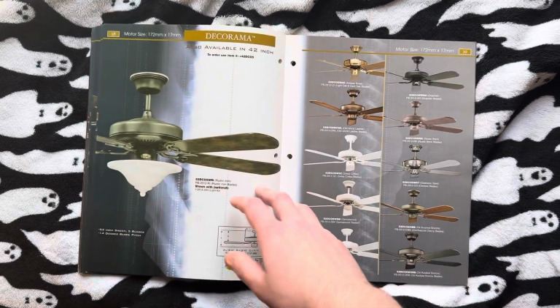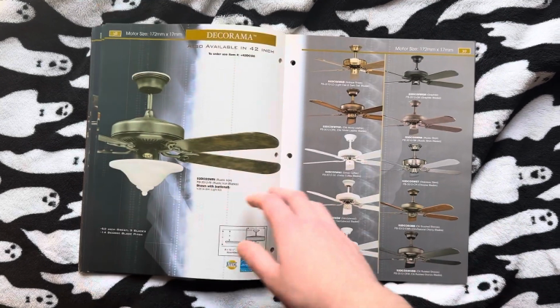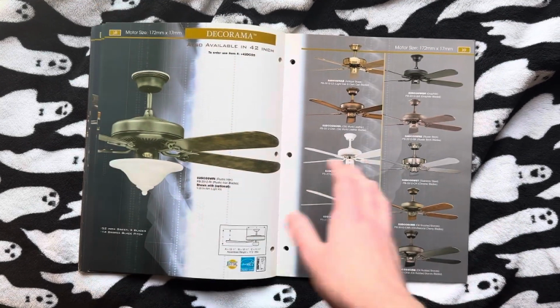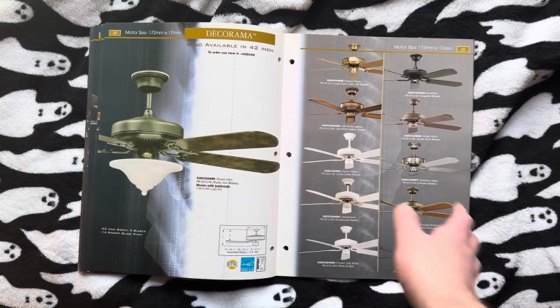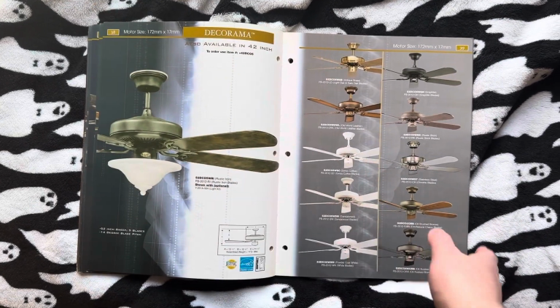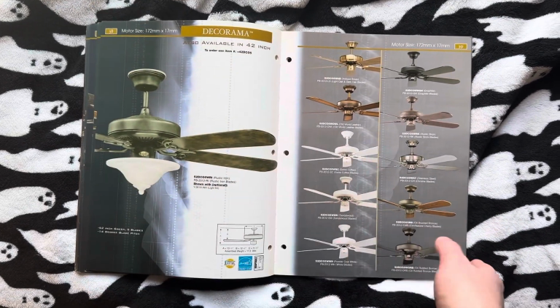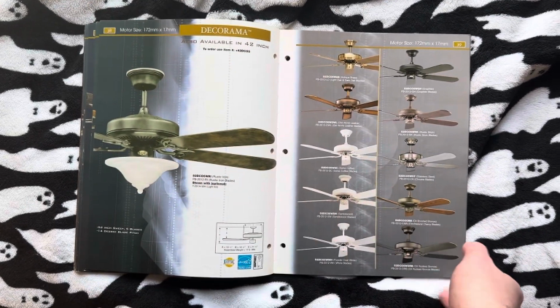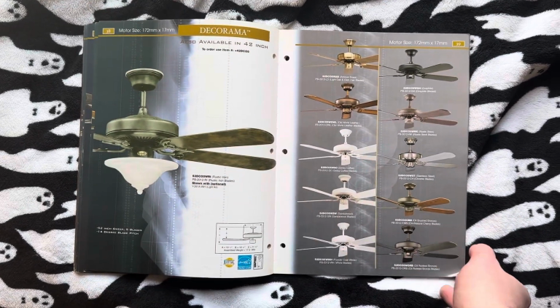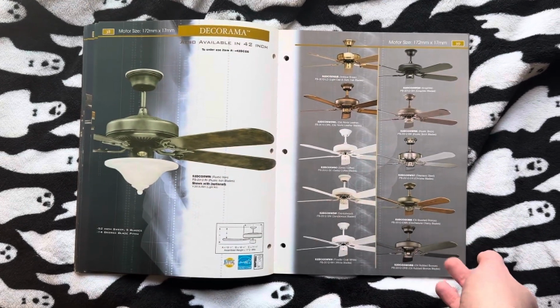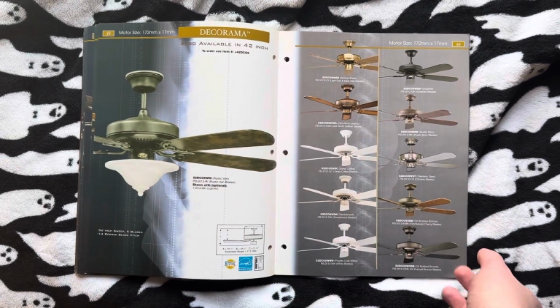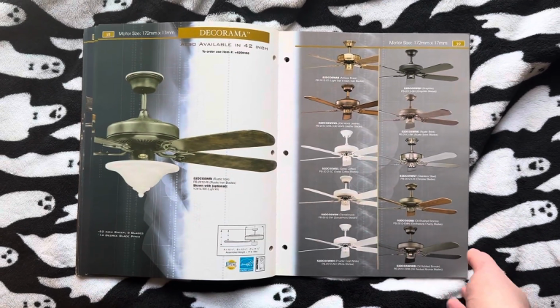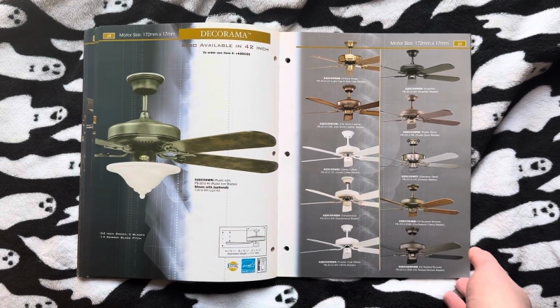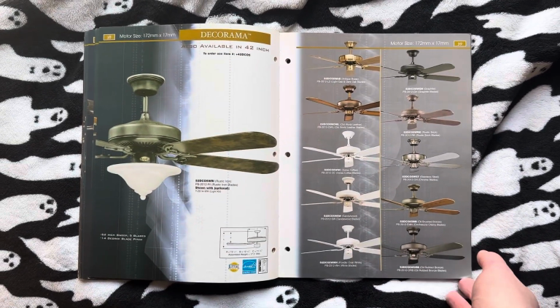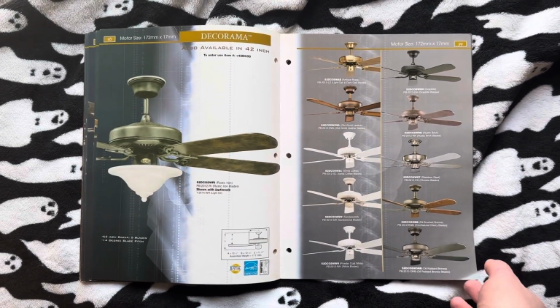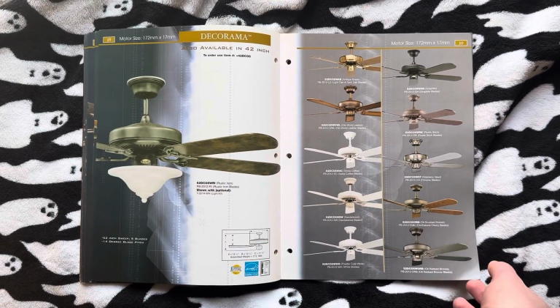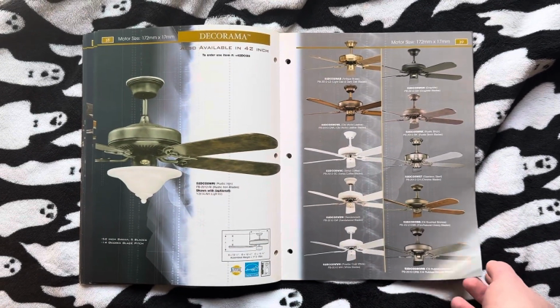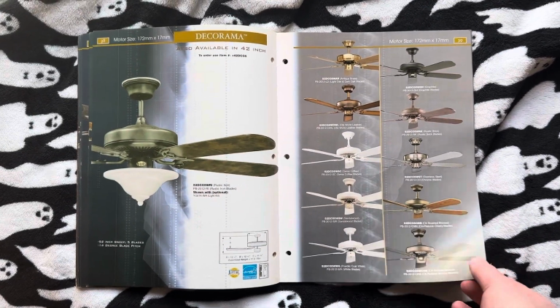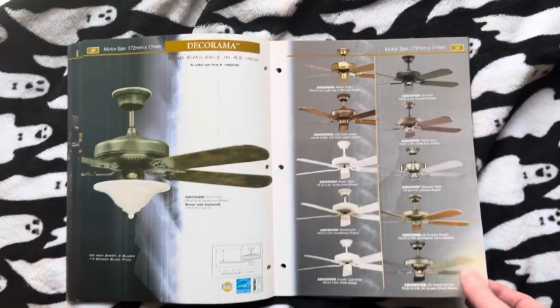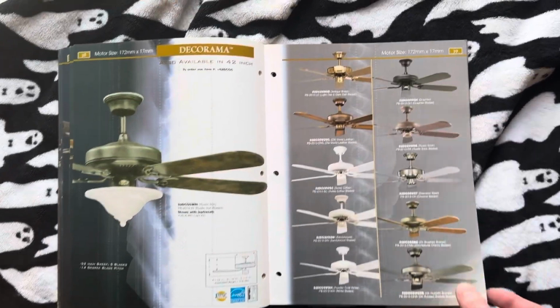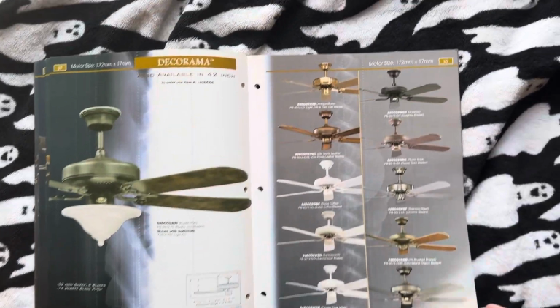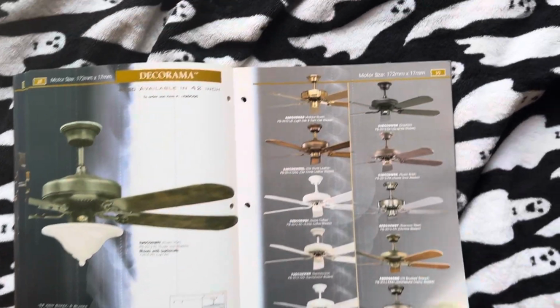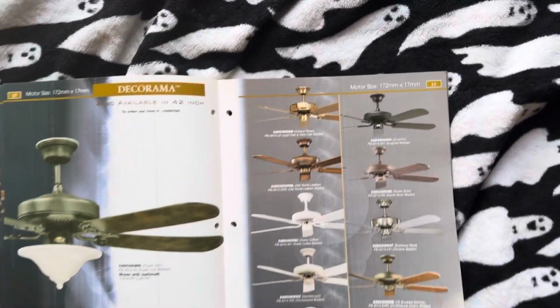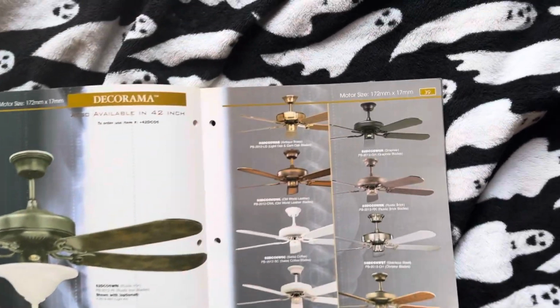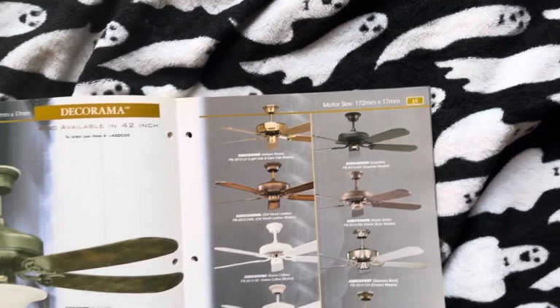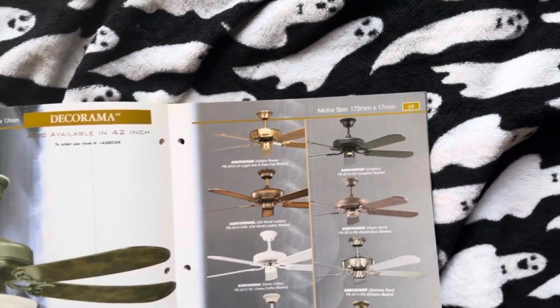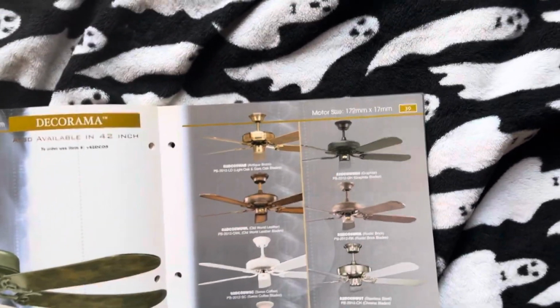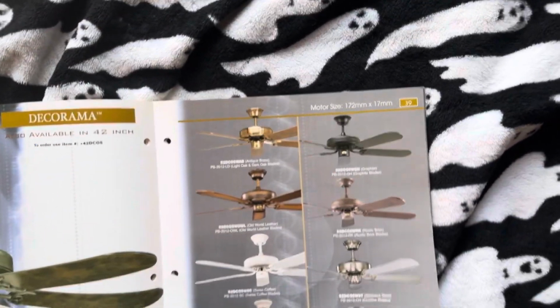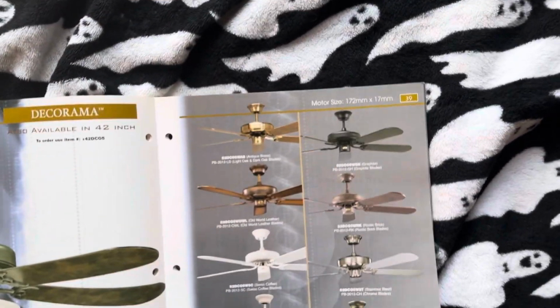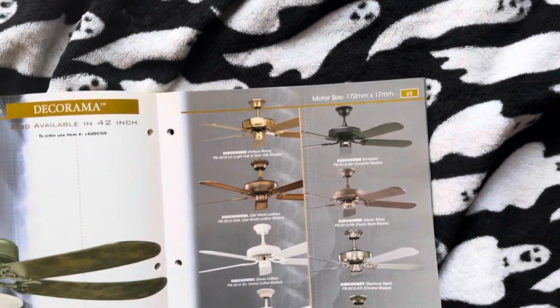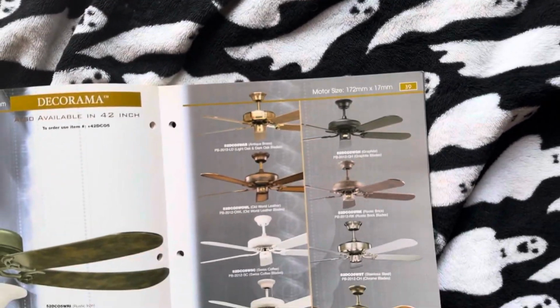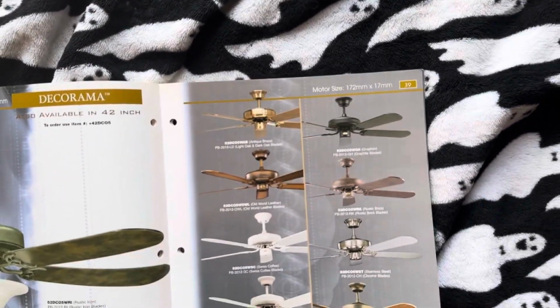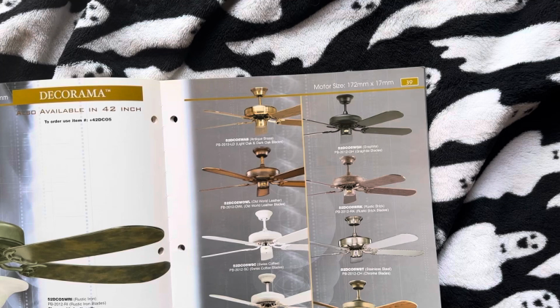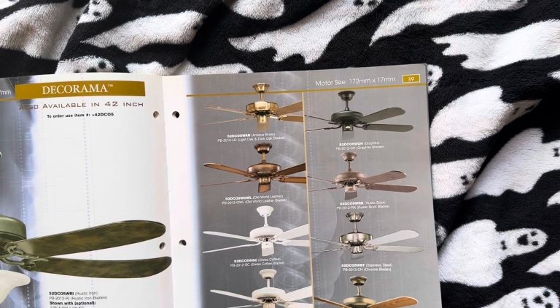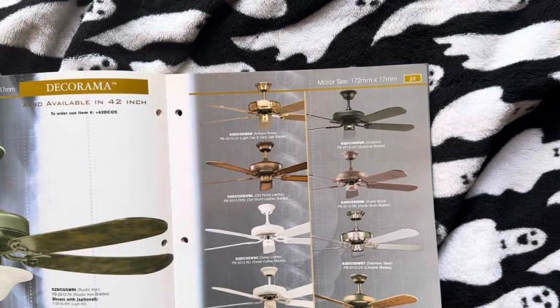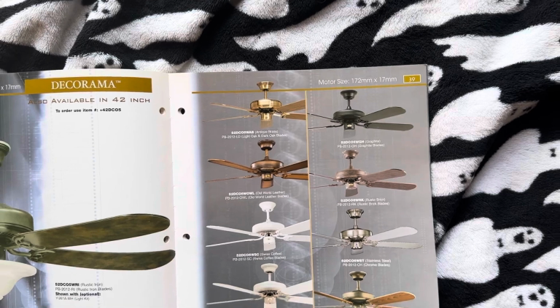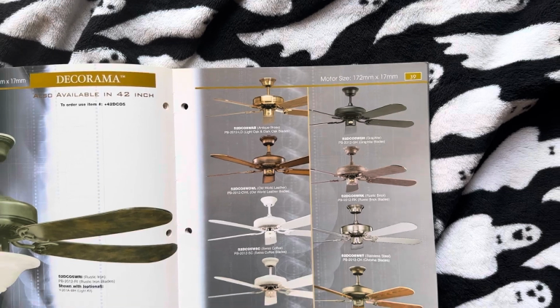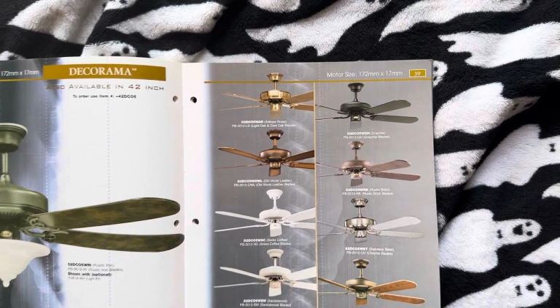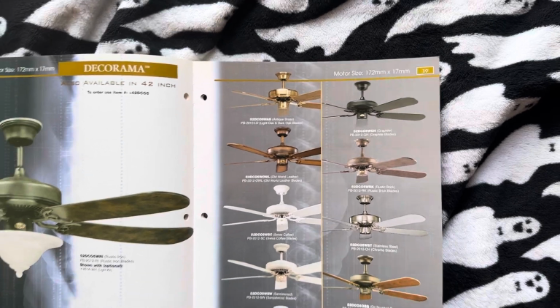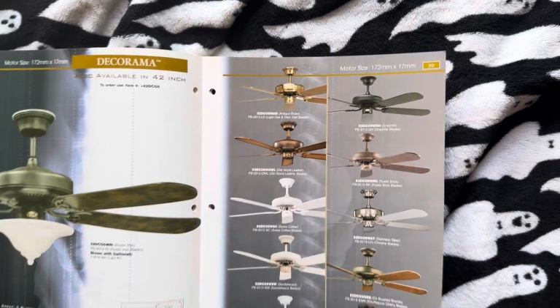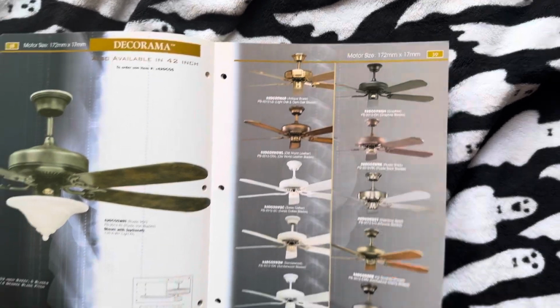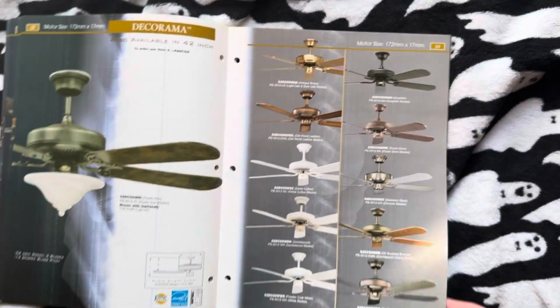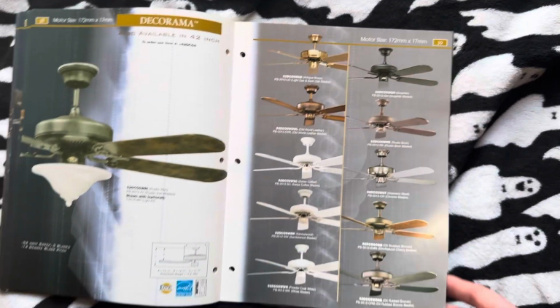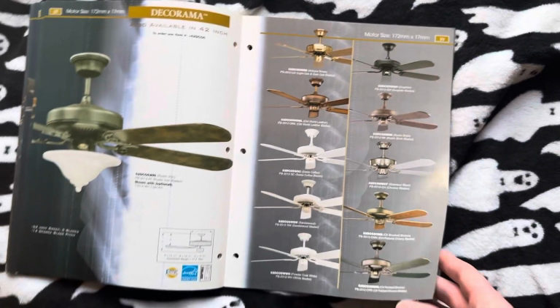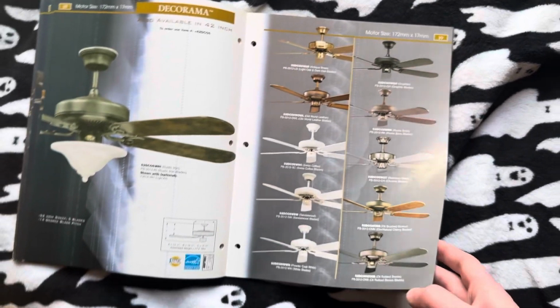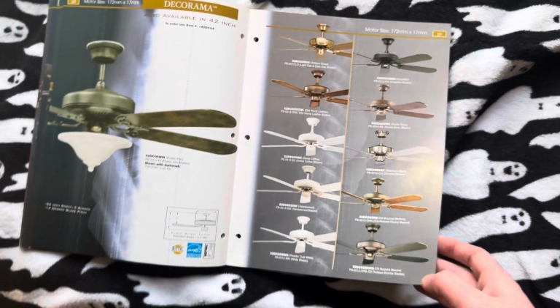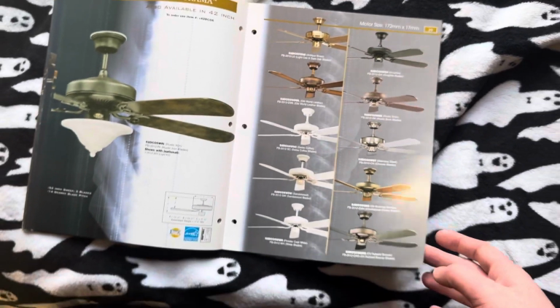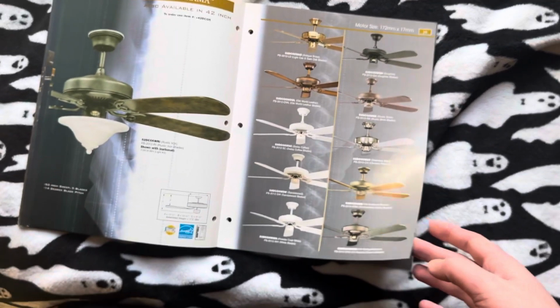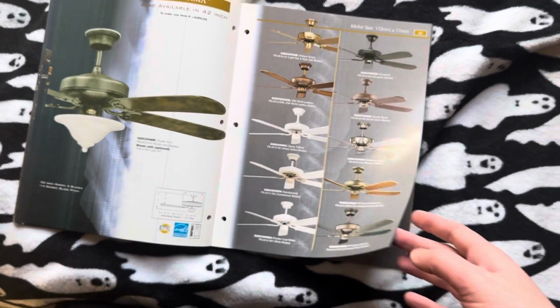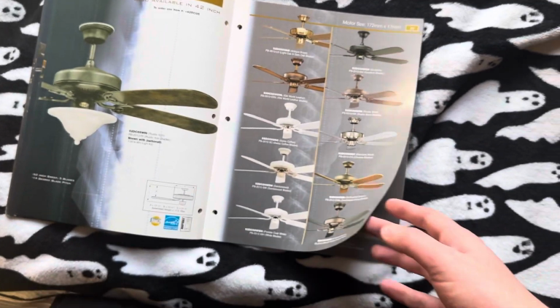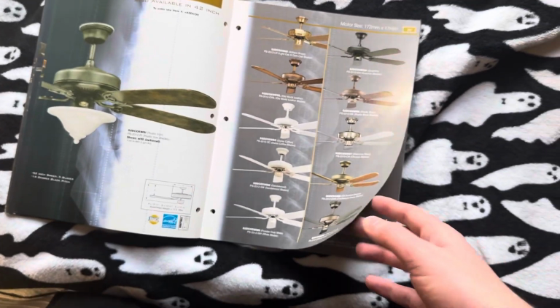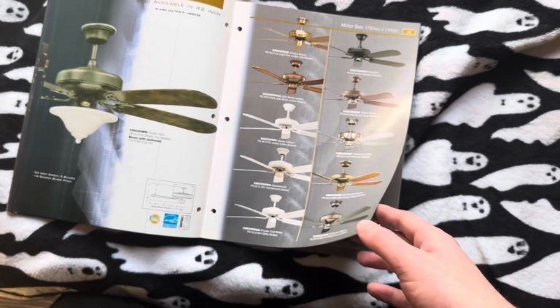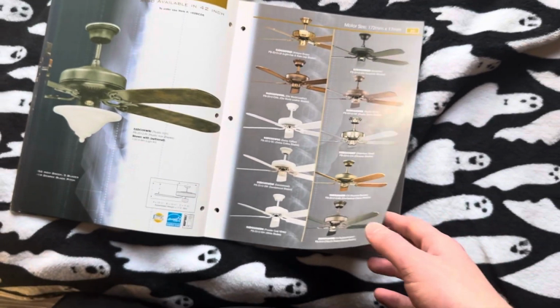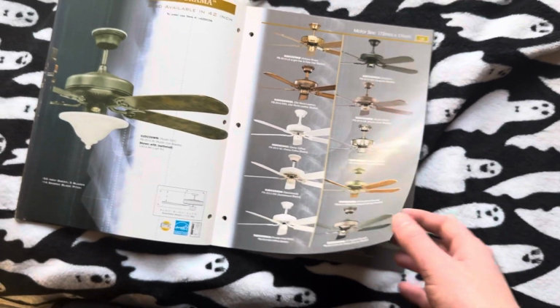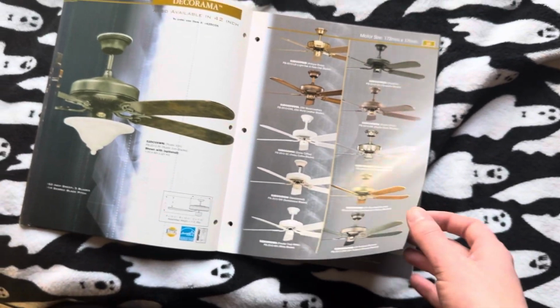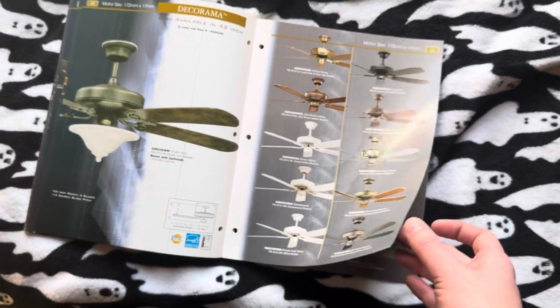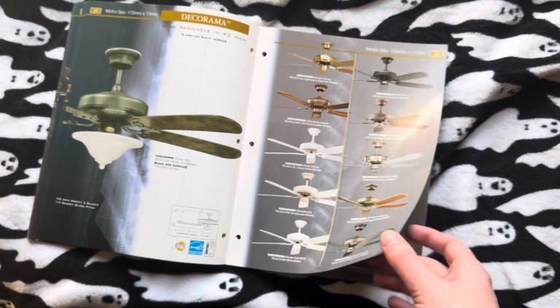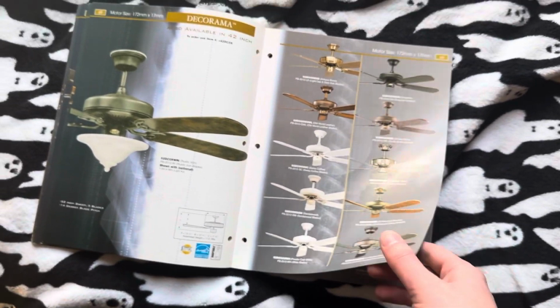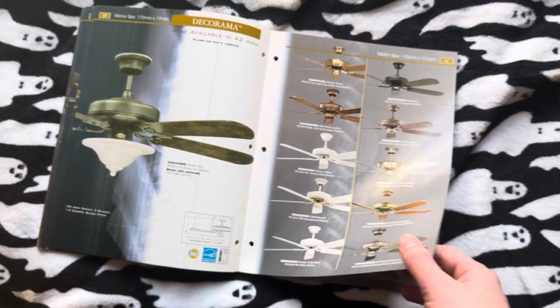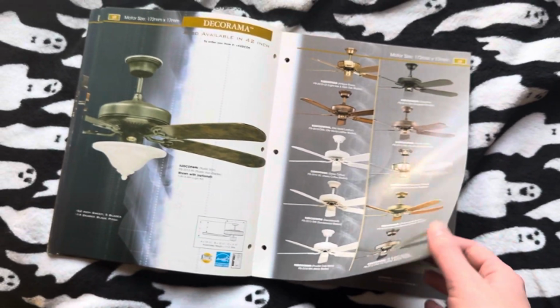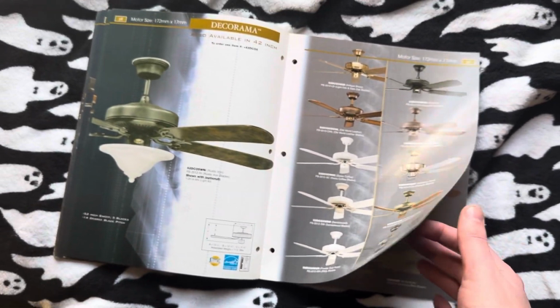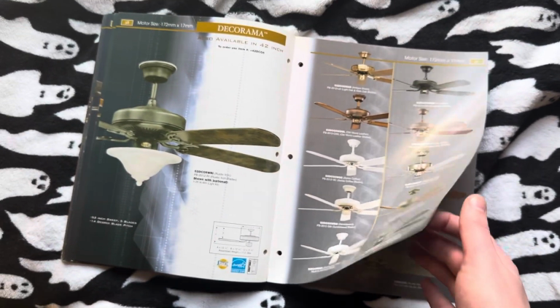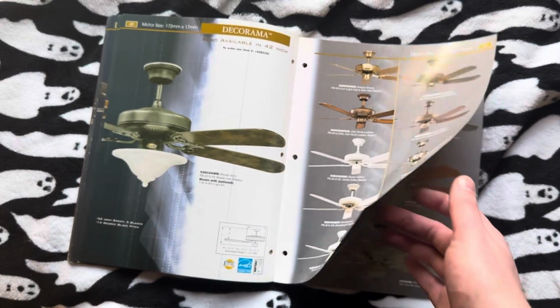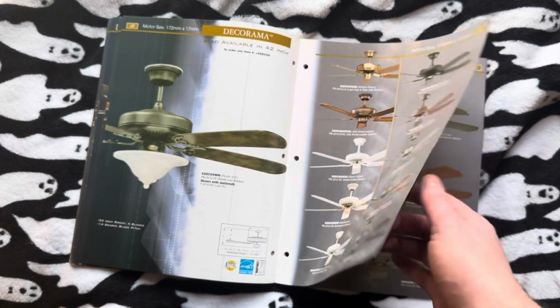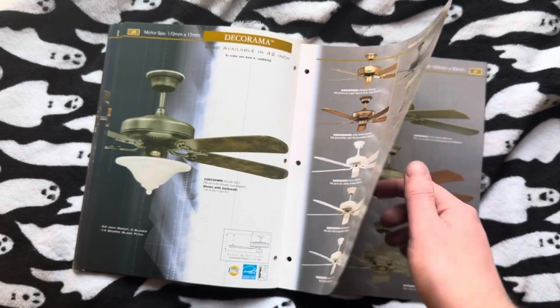Here we have the Dekorama. As you can see, they cut out the polished brass finish rather early on for this one, which I always found very interesting.